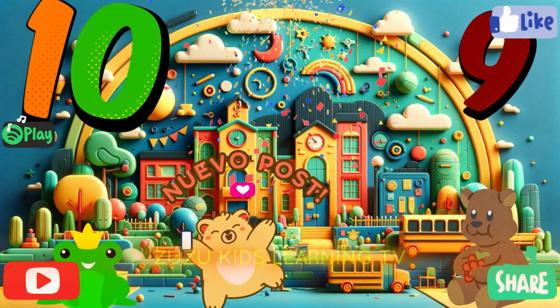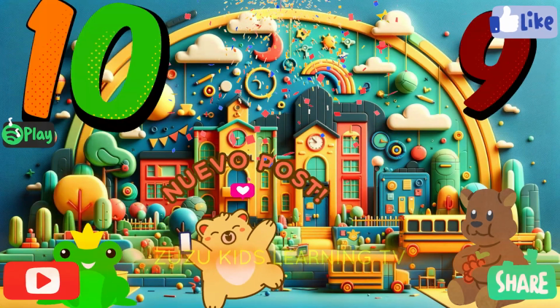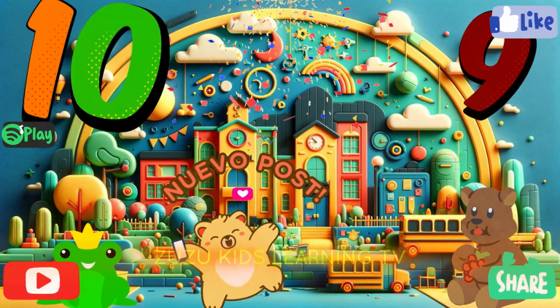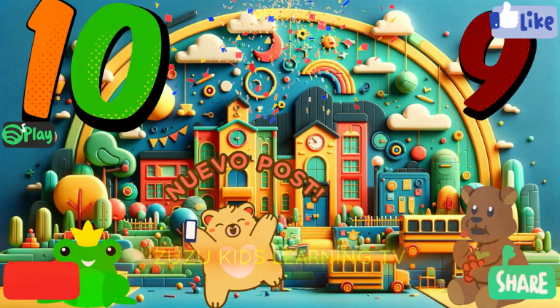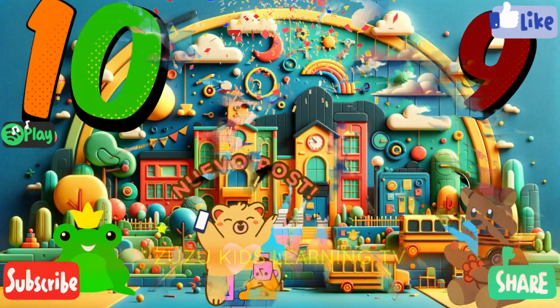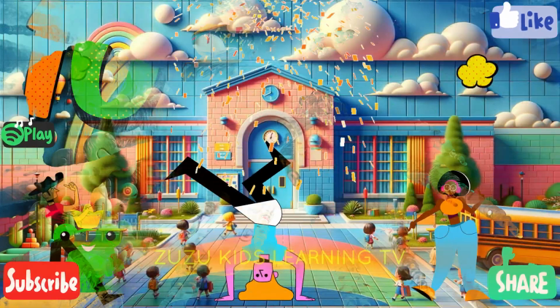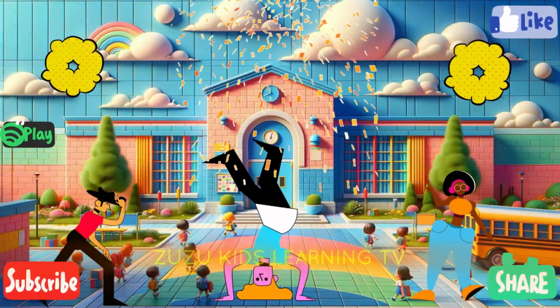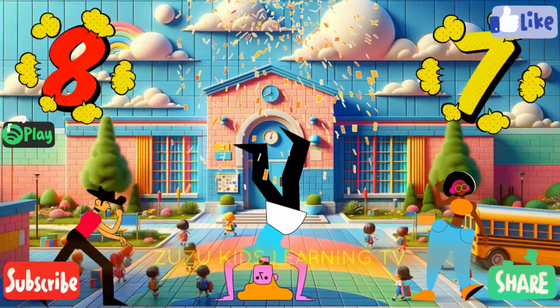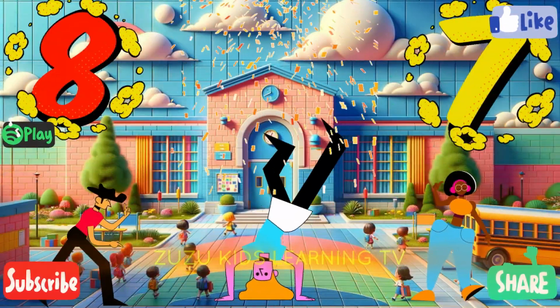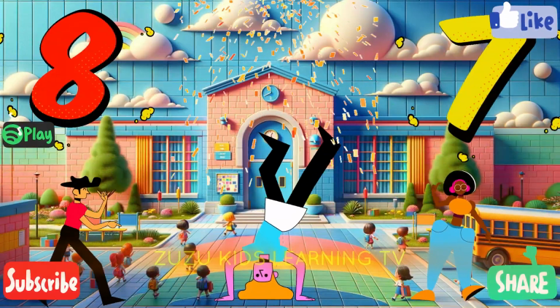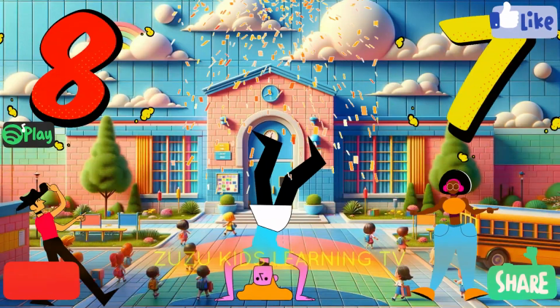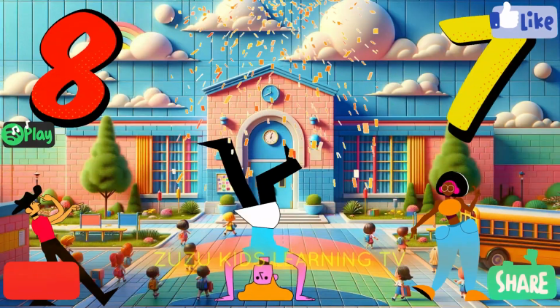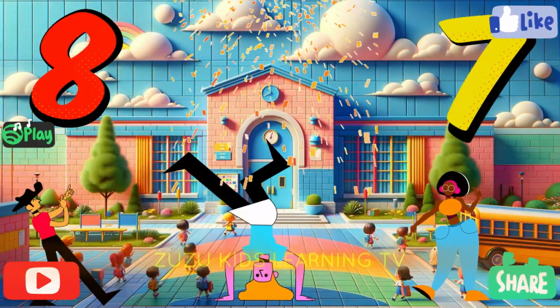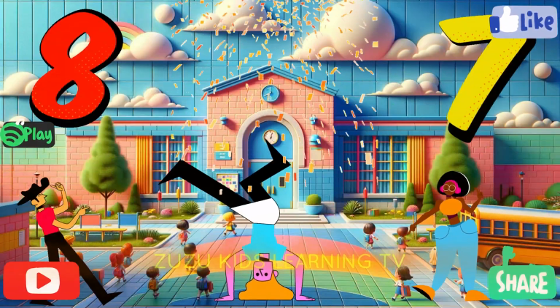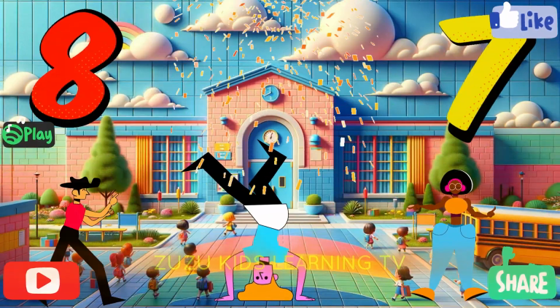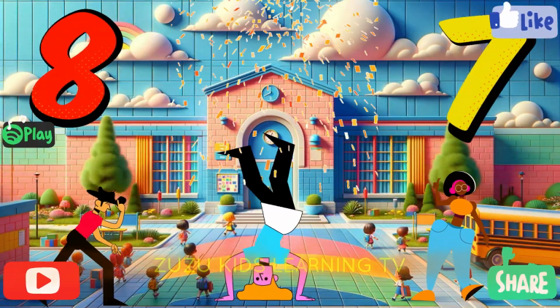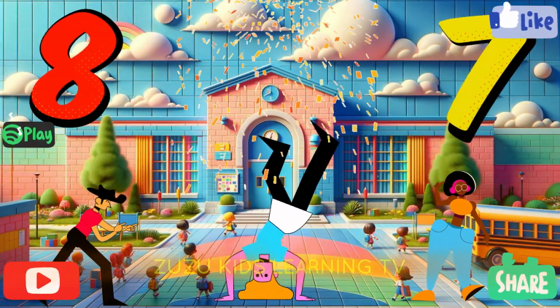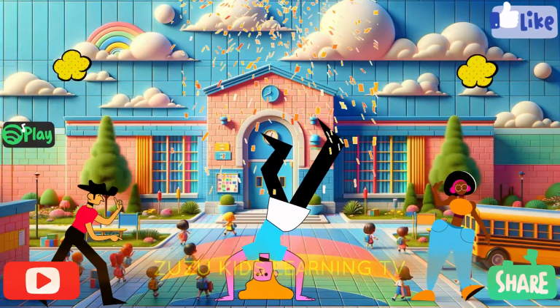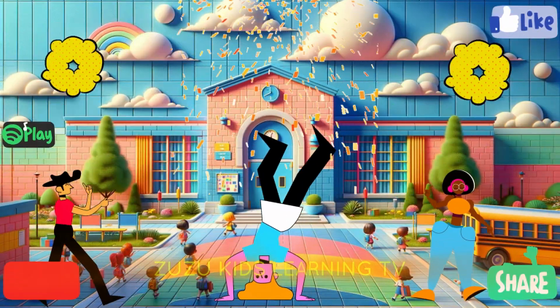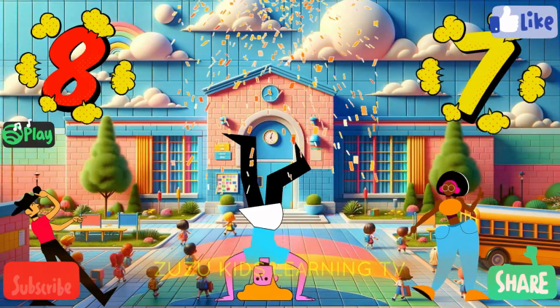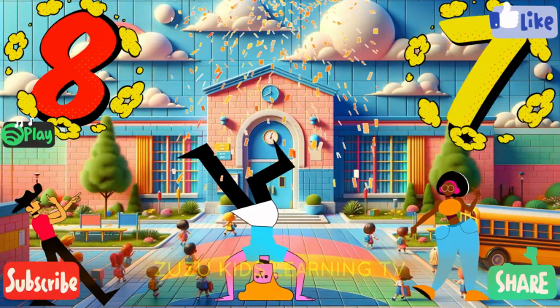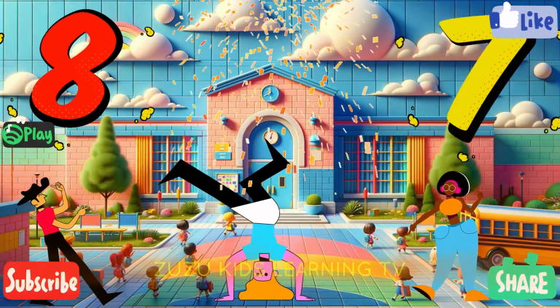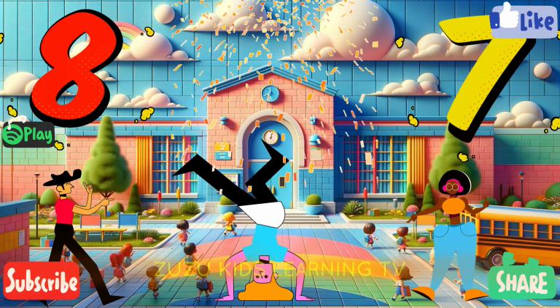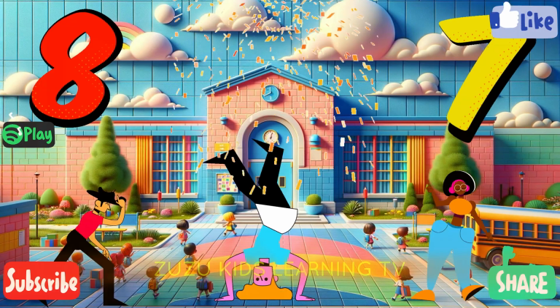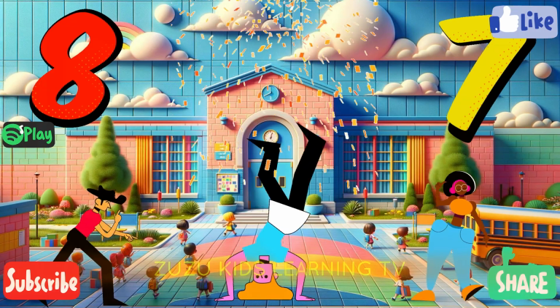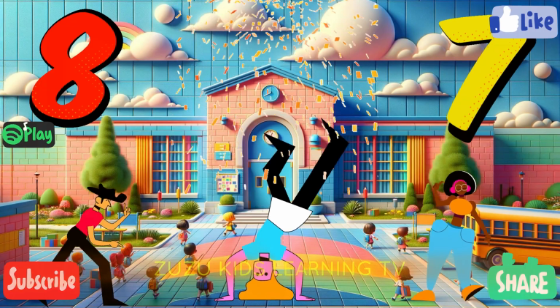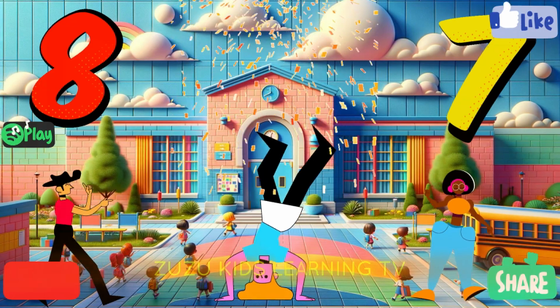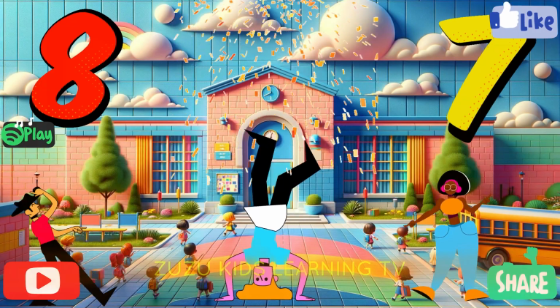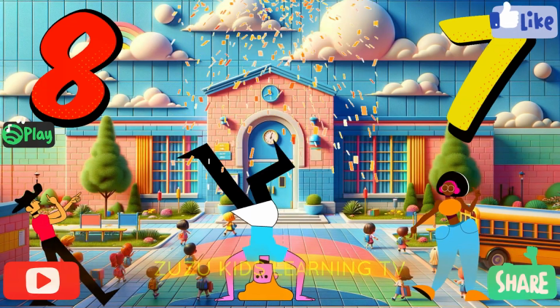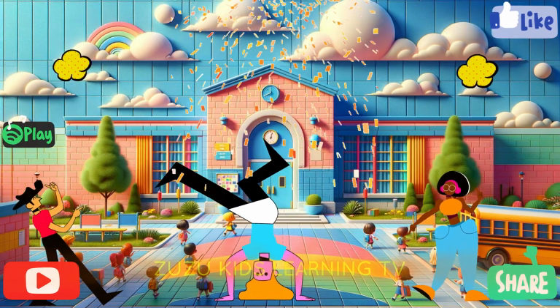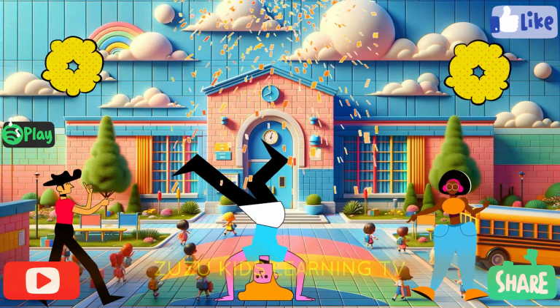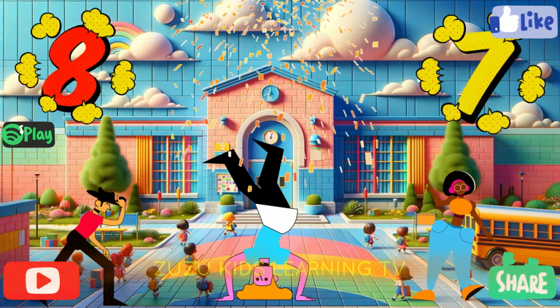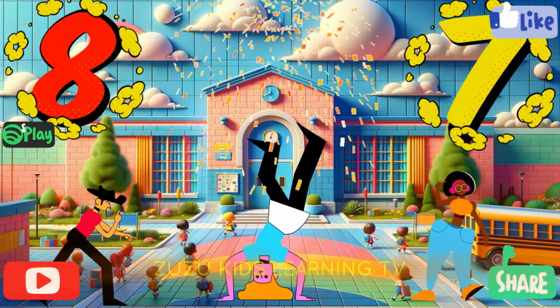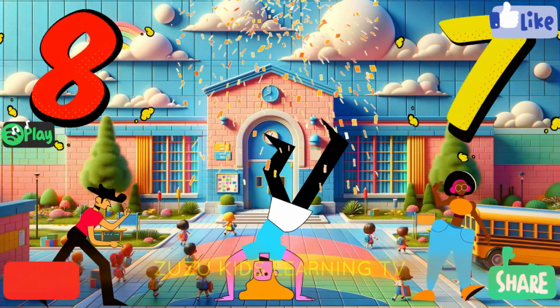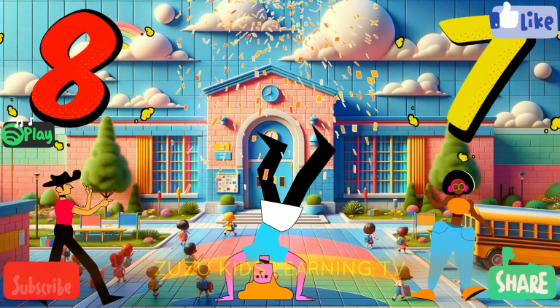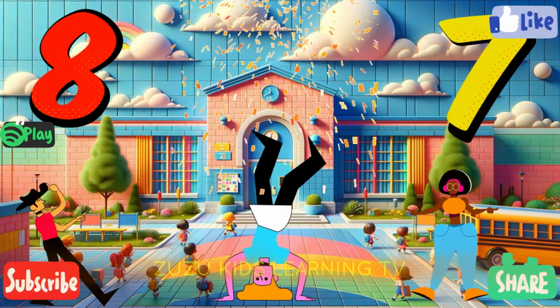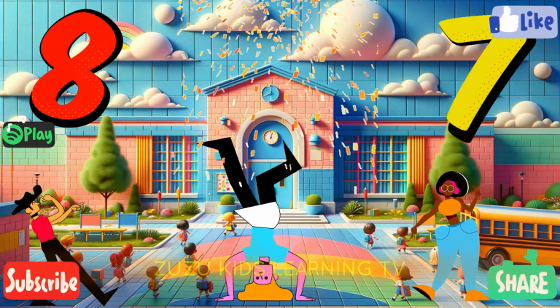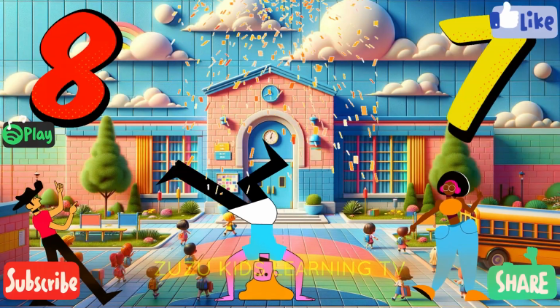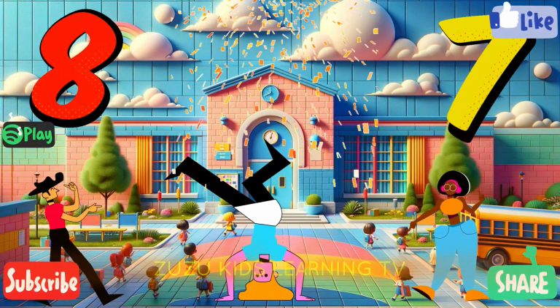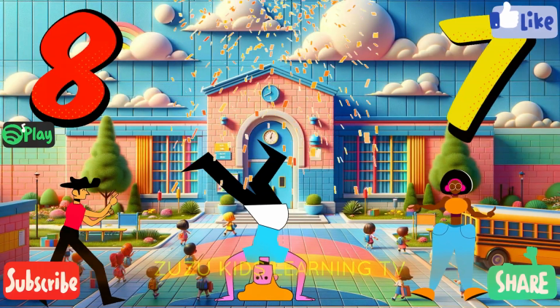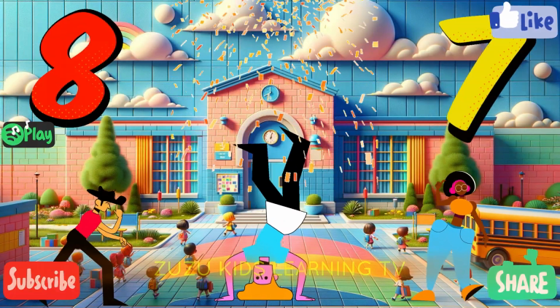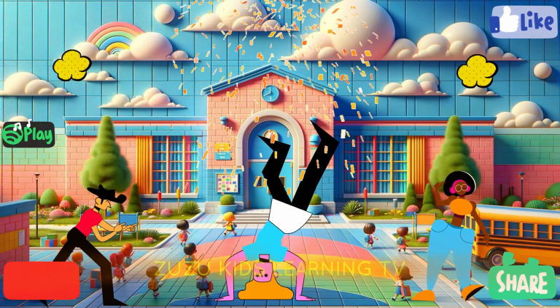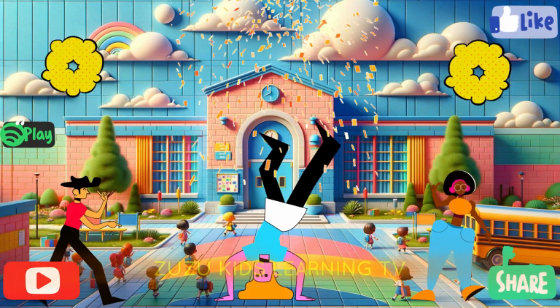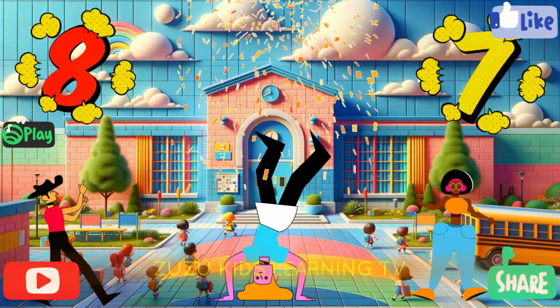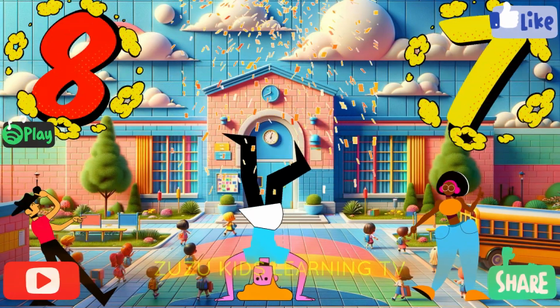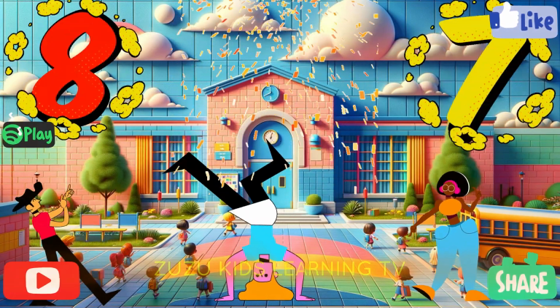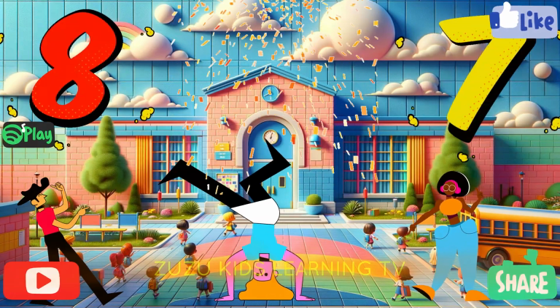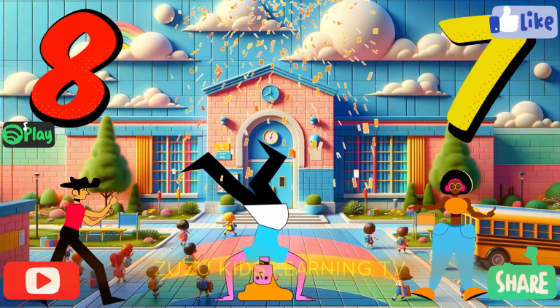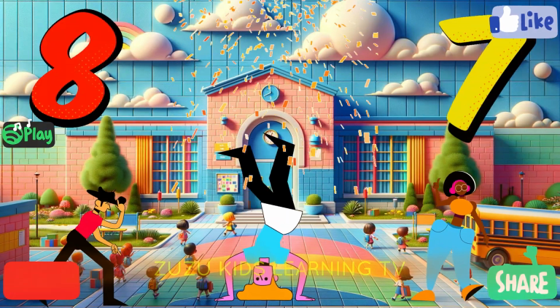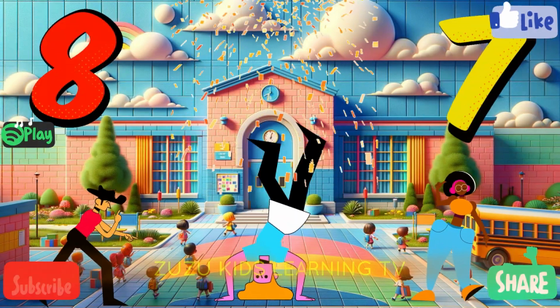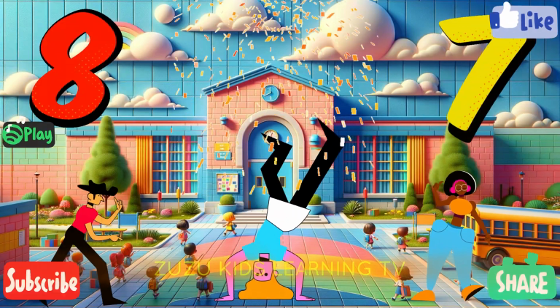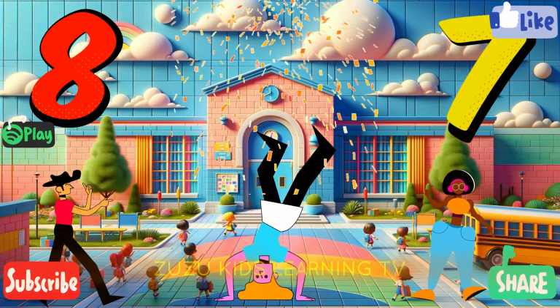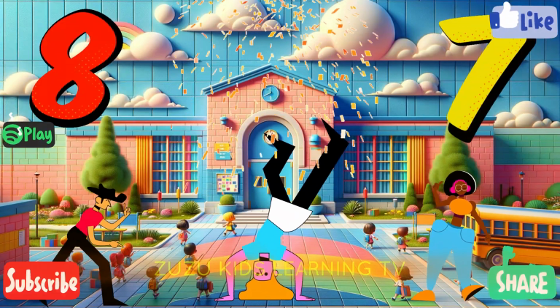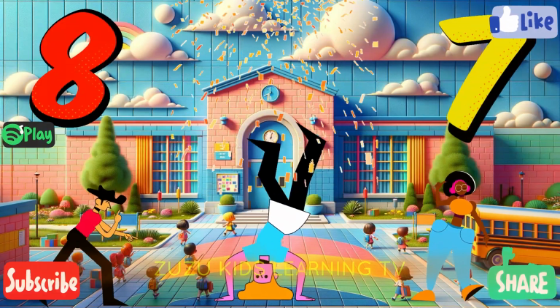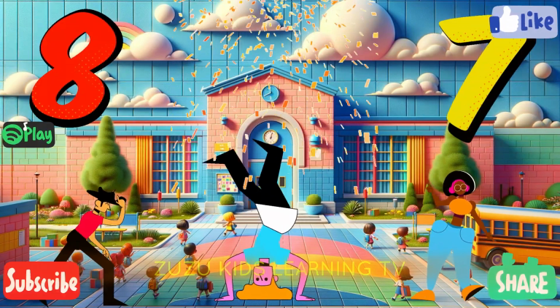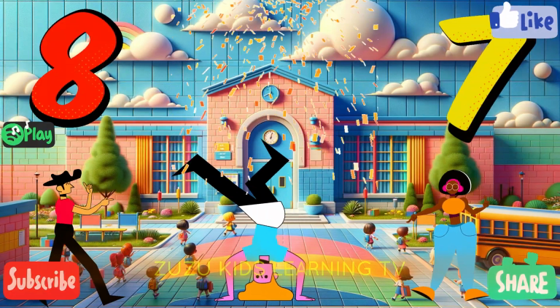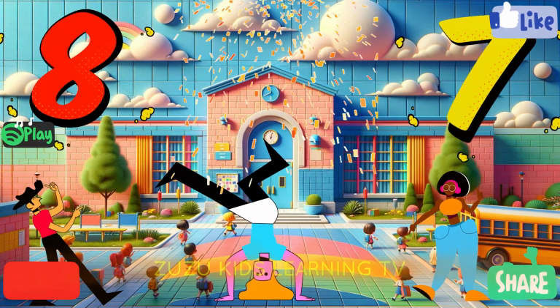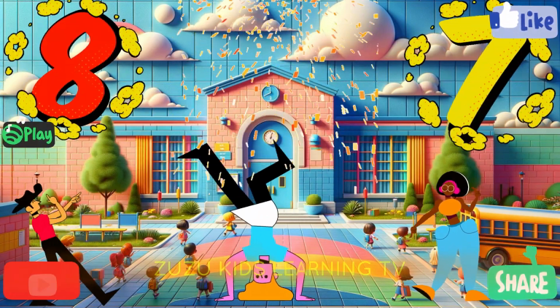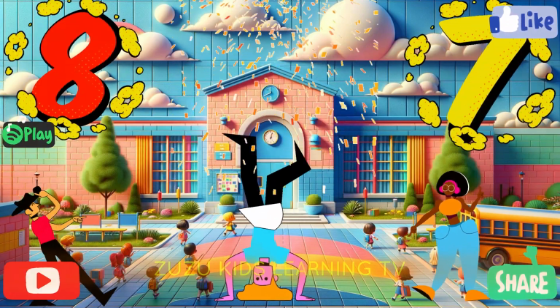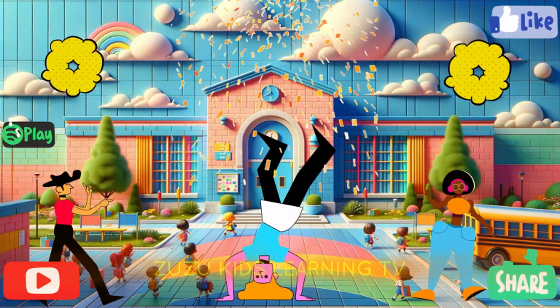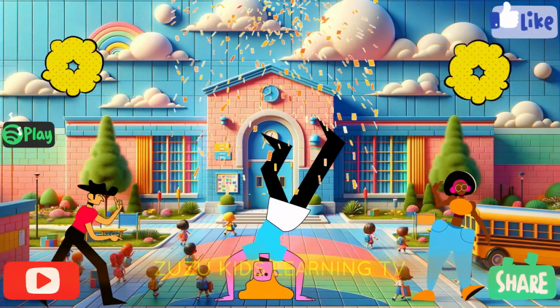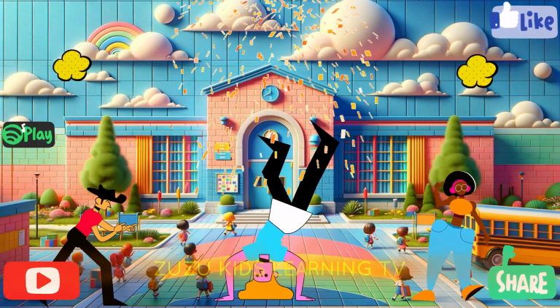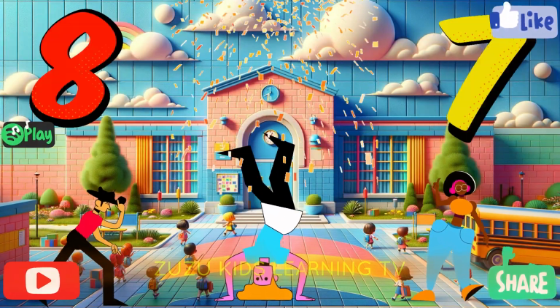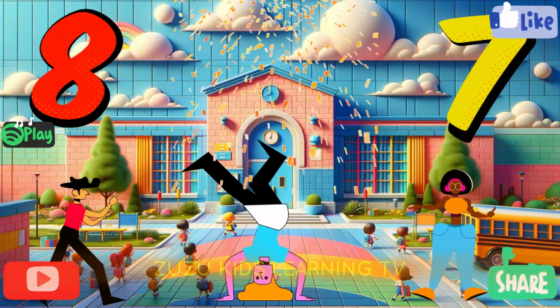Eight, seven, na-na-na. Eight, seven, na-na-na. Eight, seven, na-na-na.